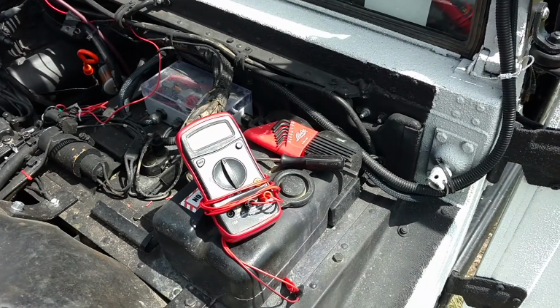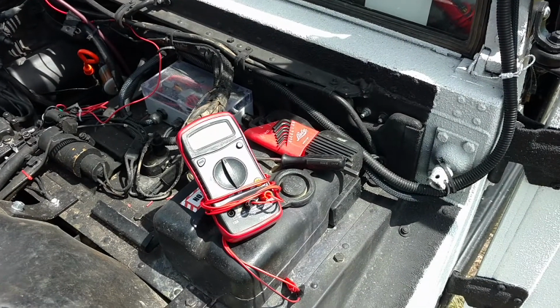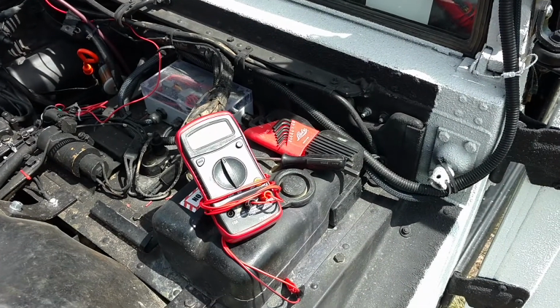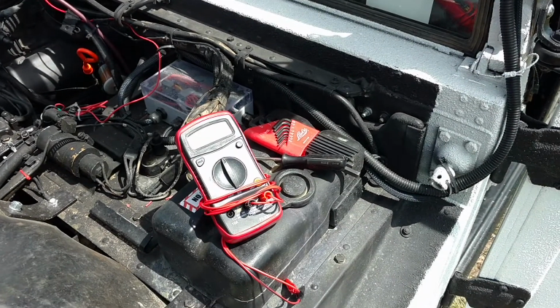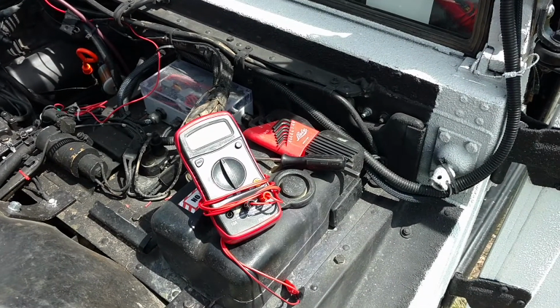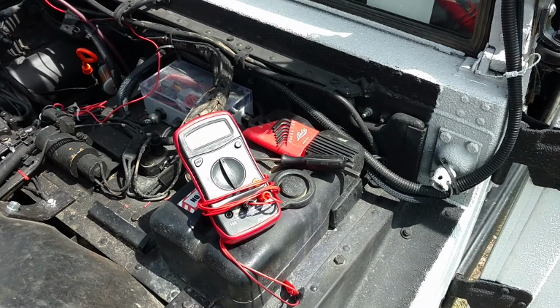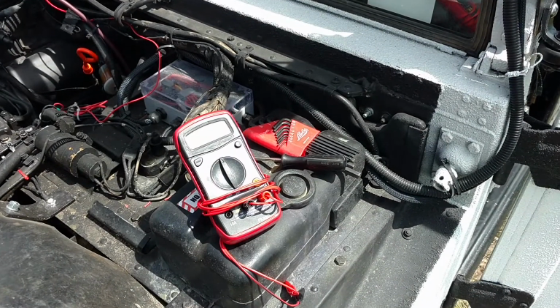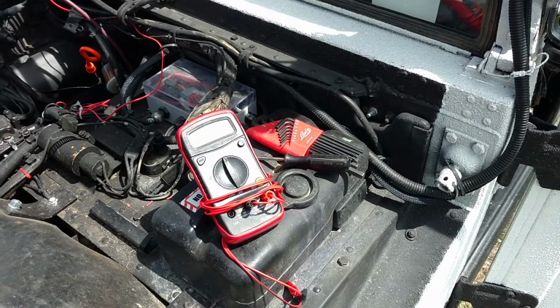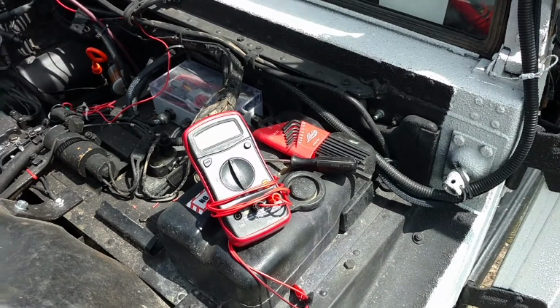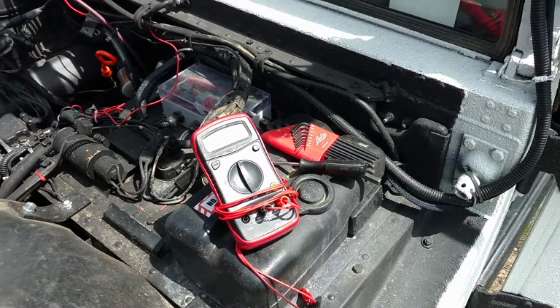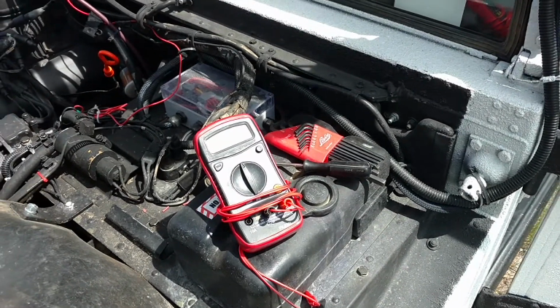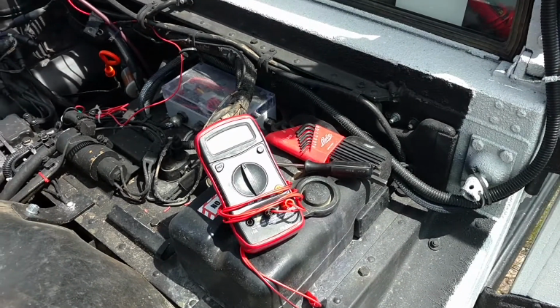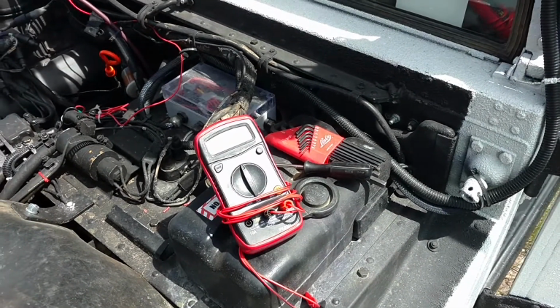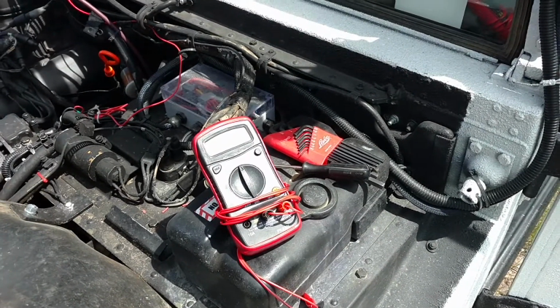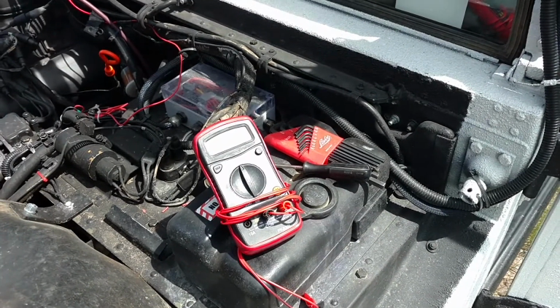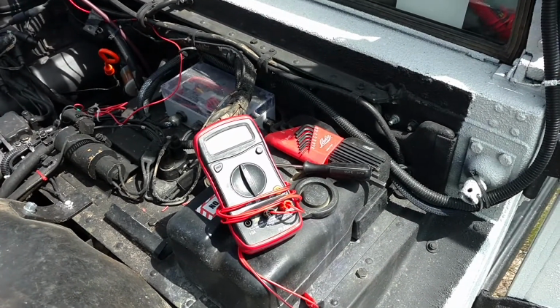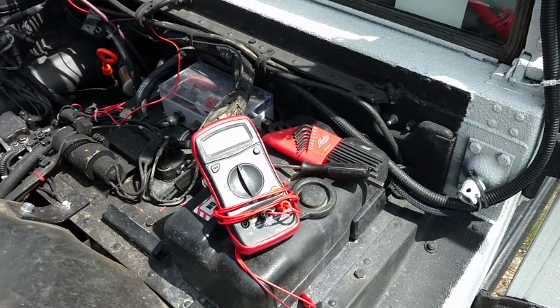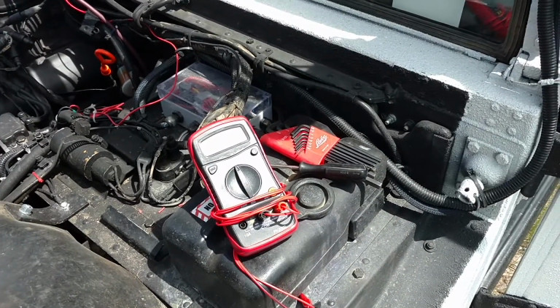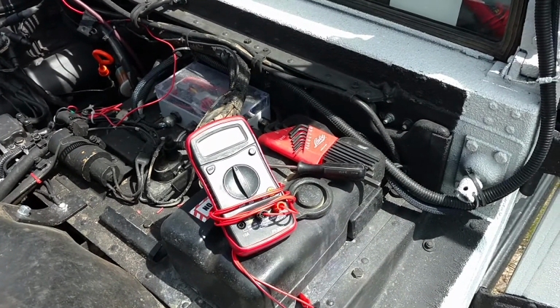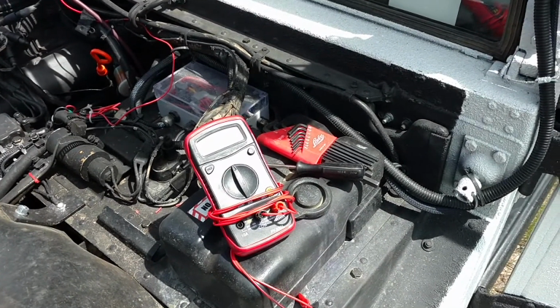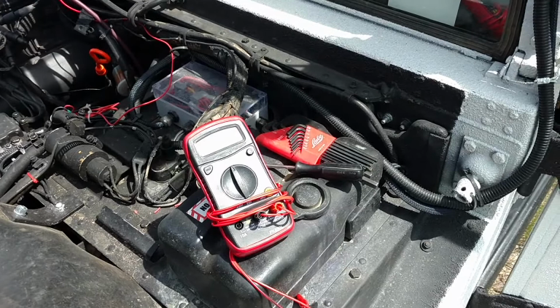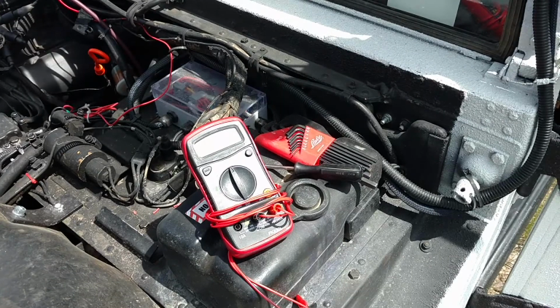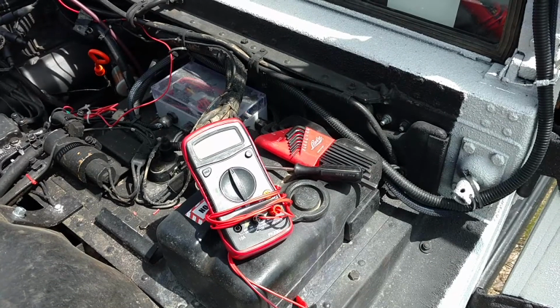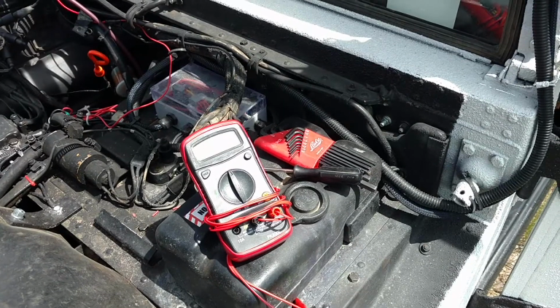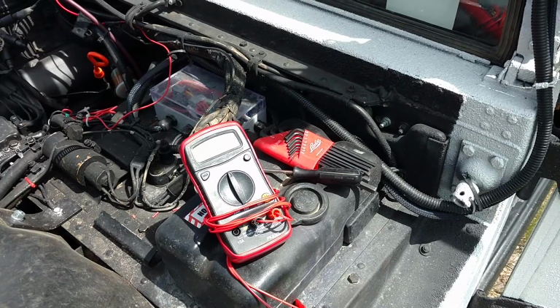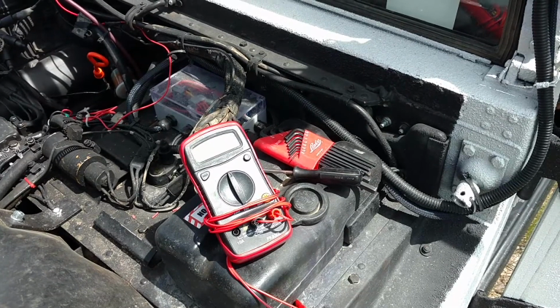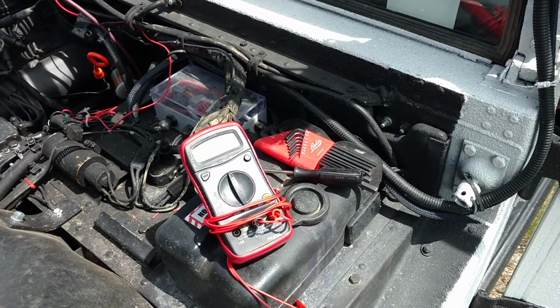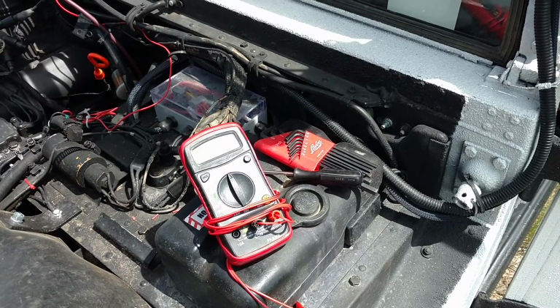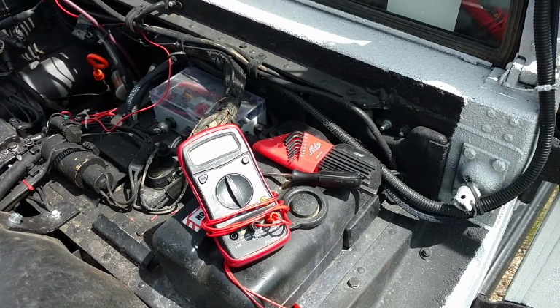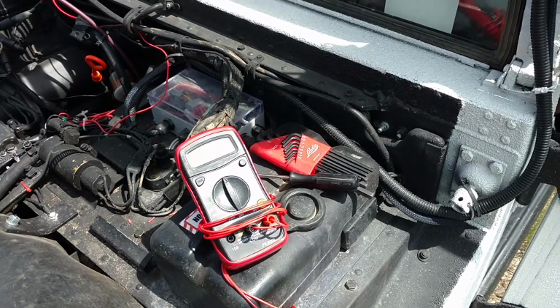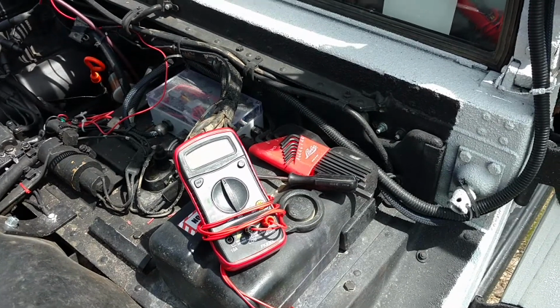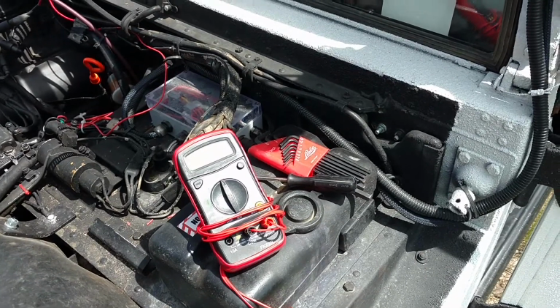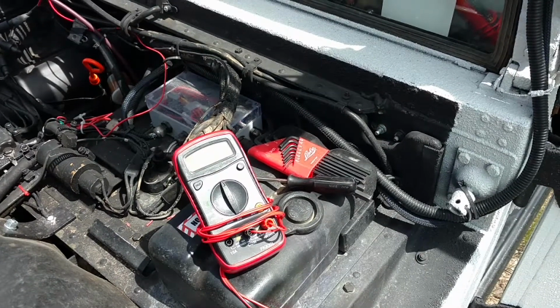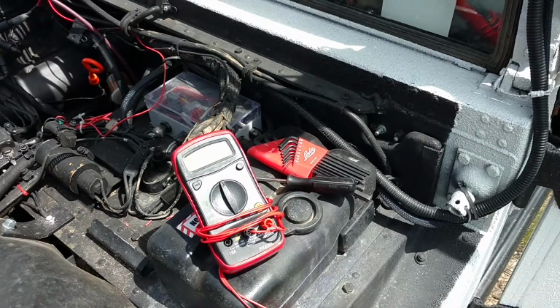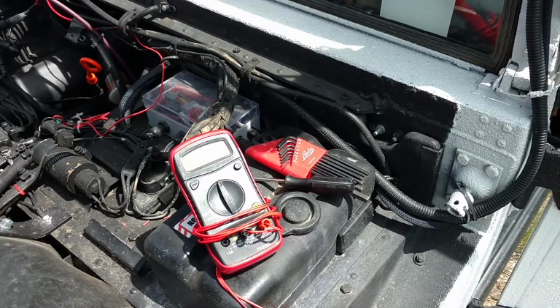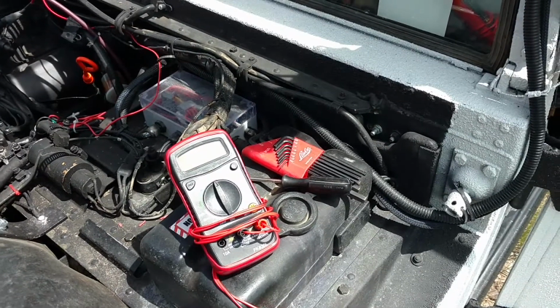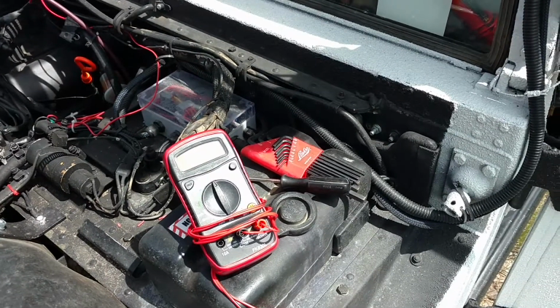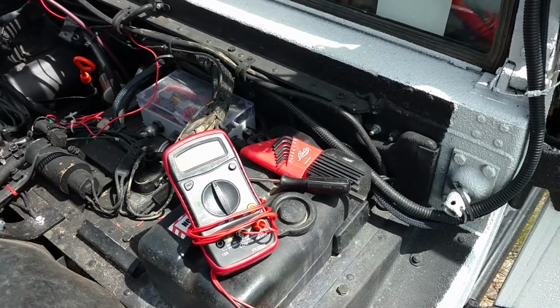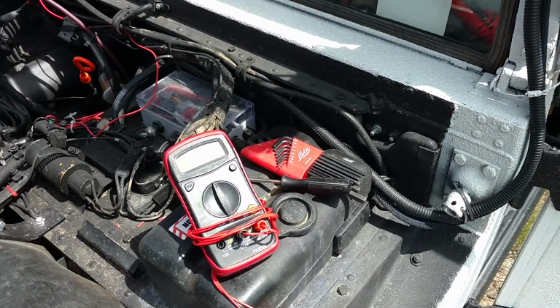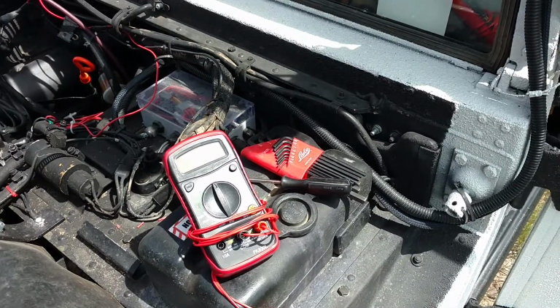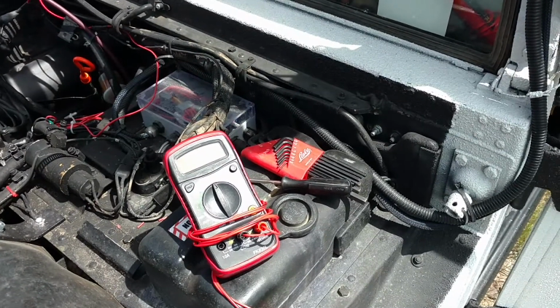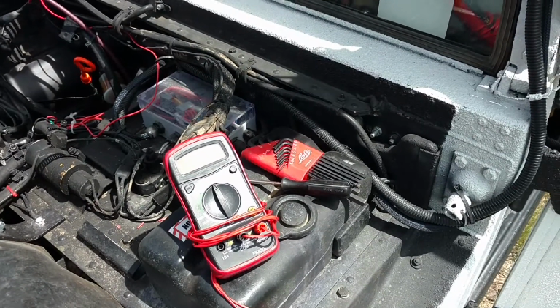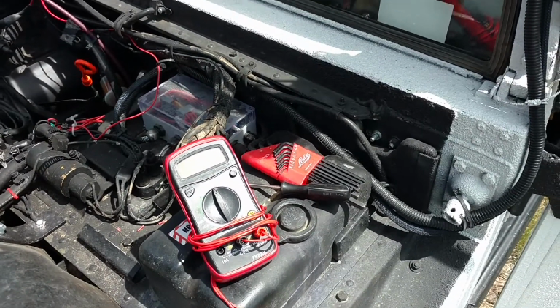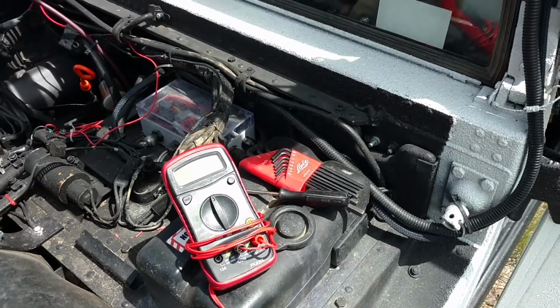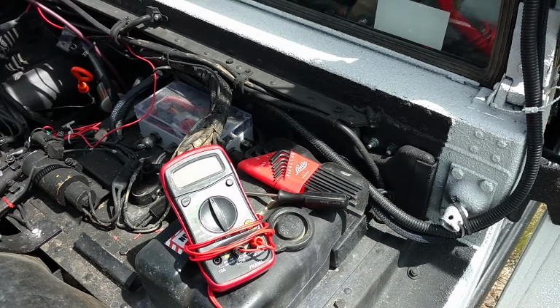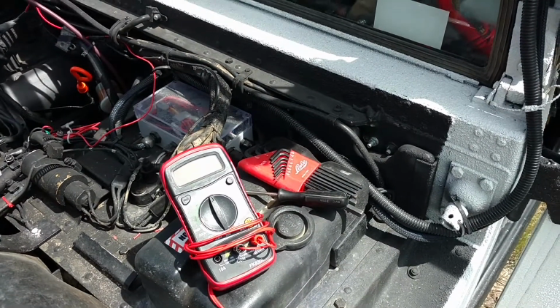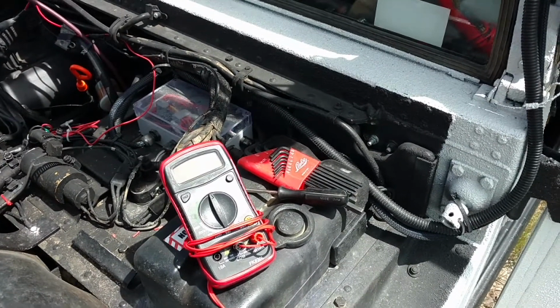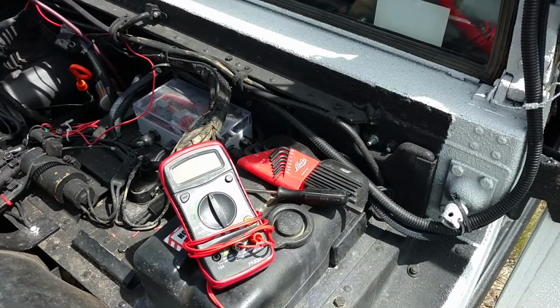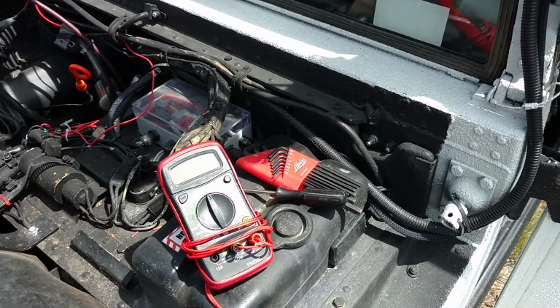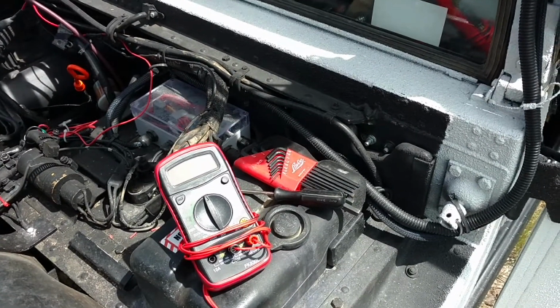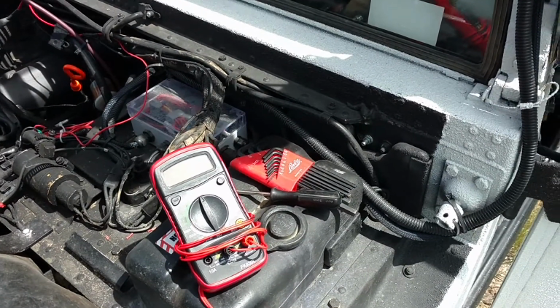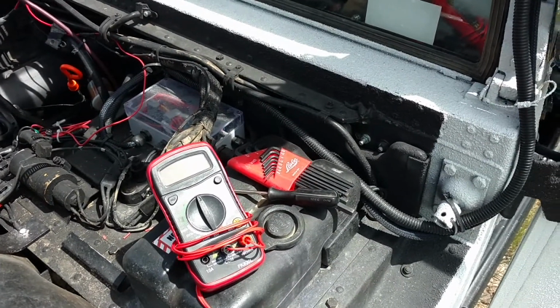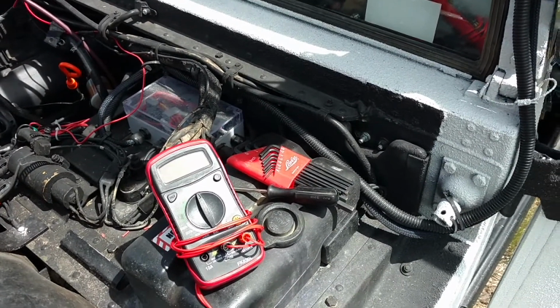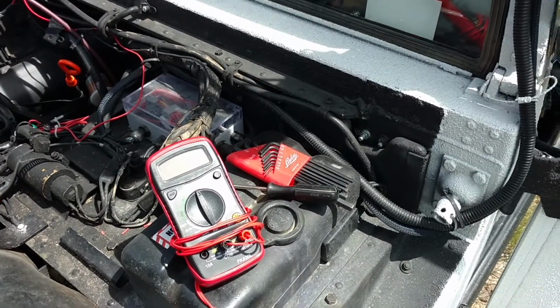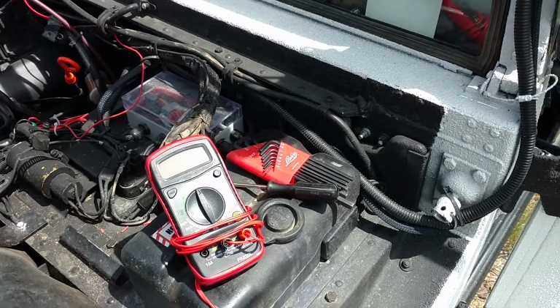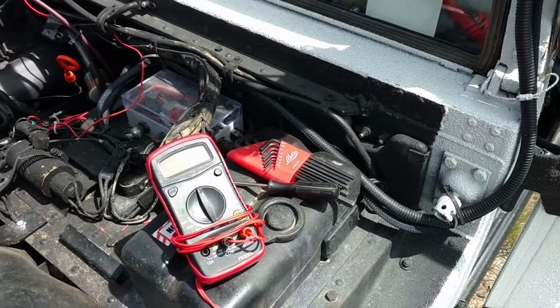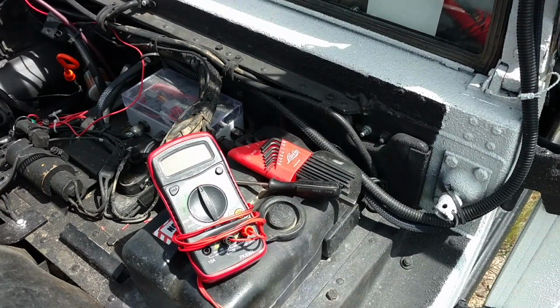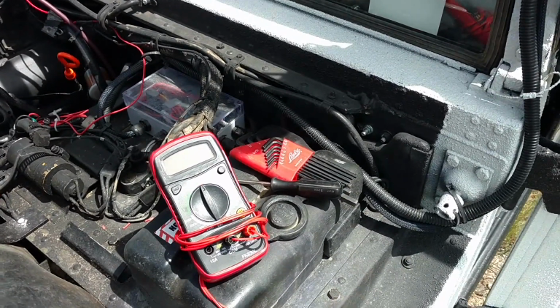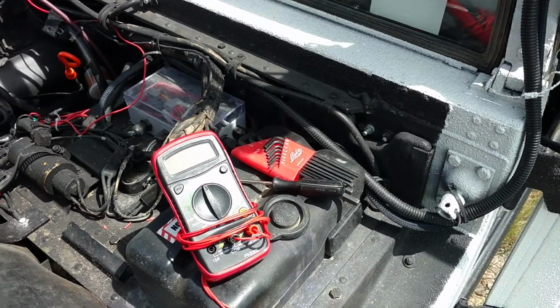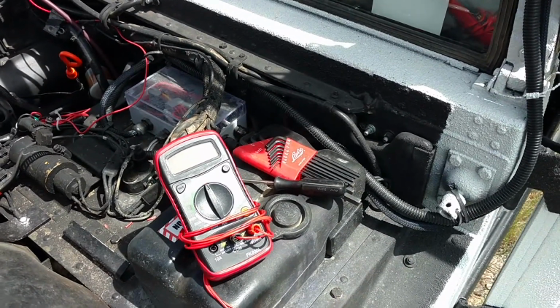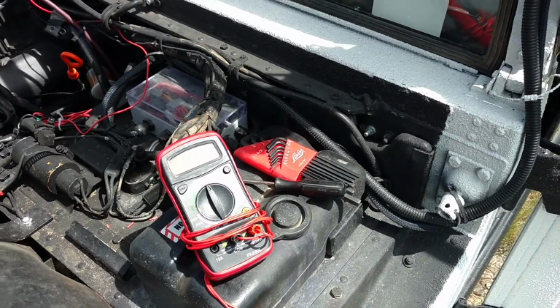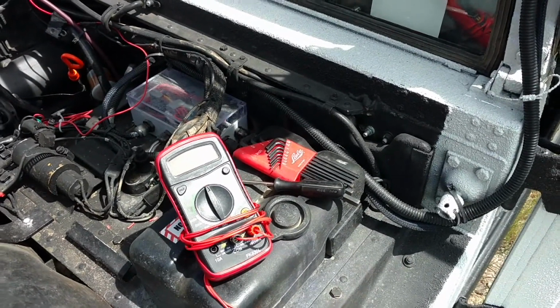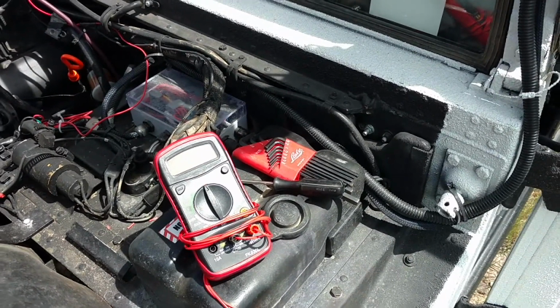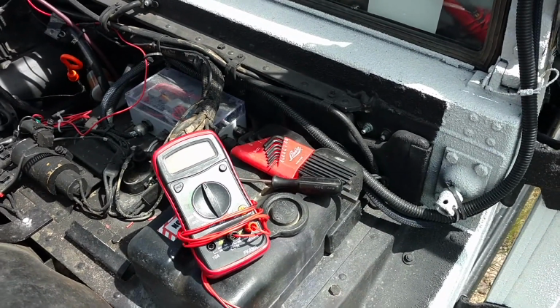What I want to show you today is how to adjust the output voltage on your M998 alternator, also referred to as a generator.